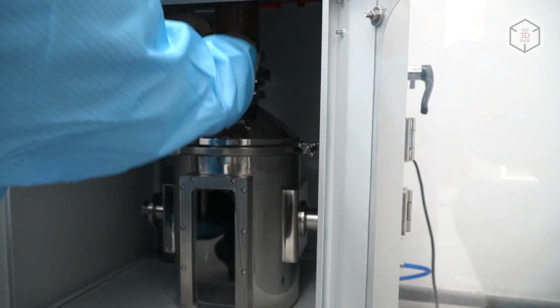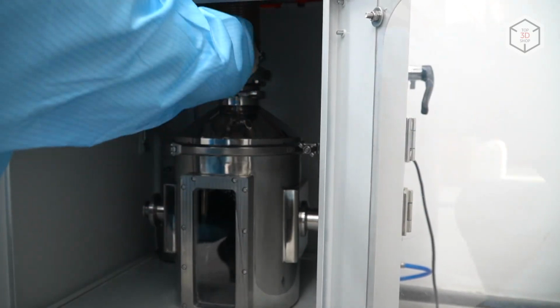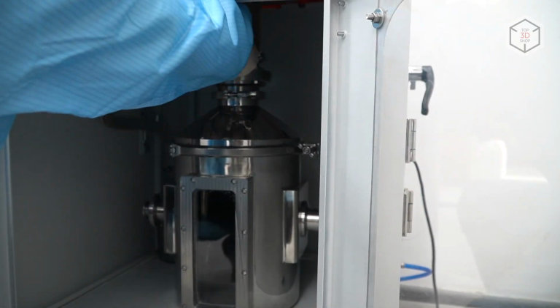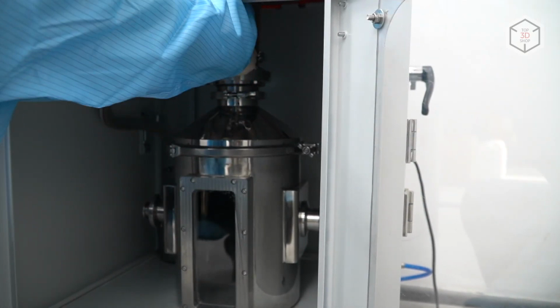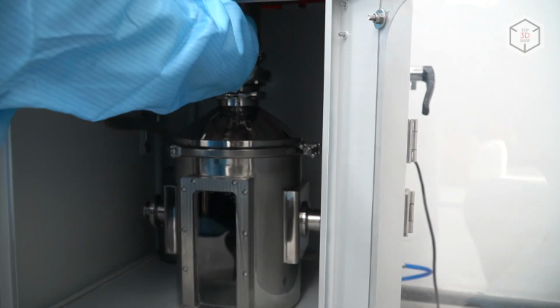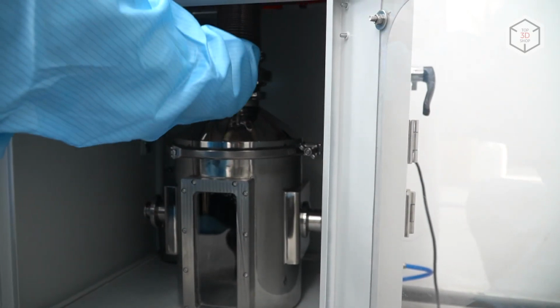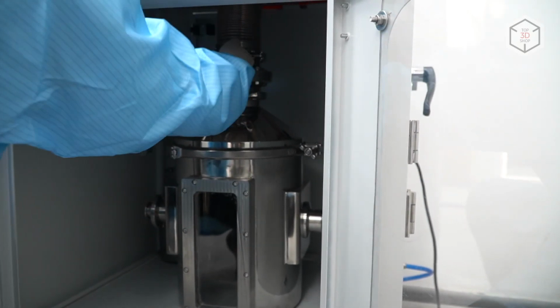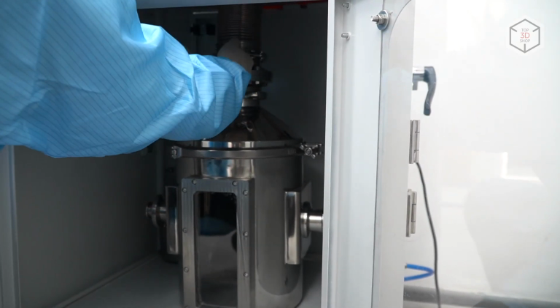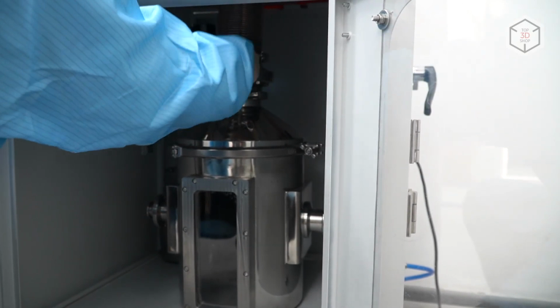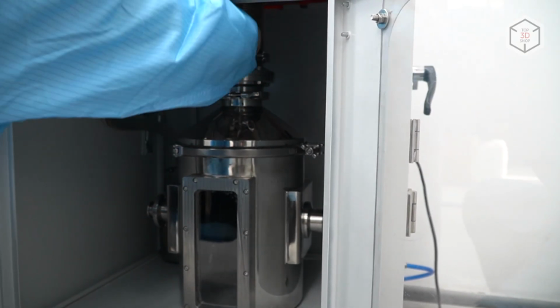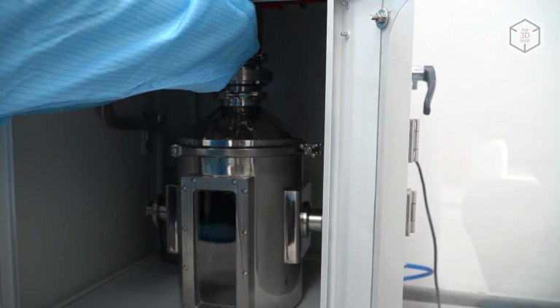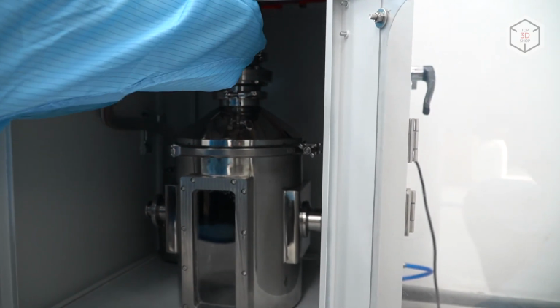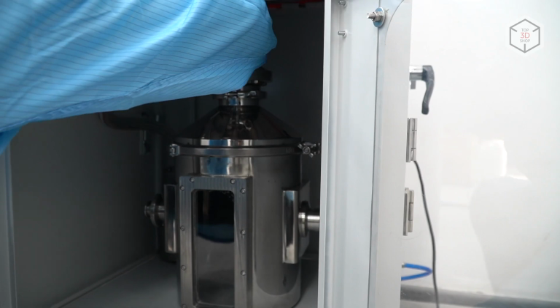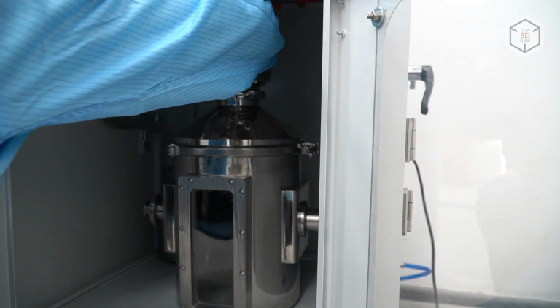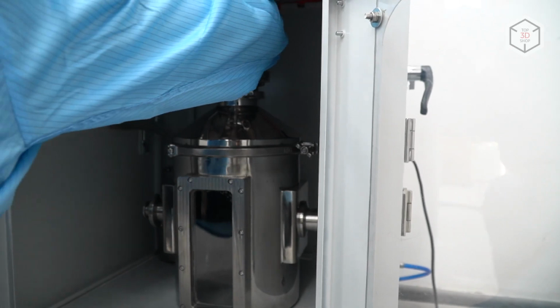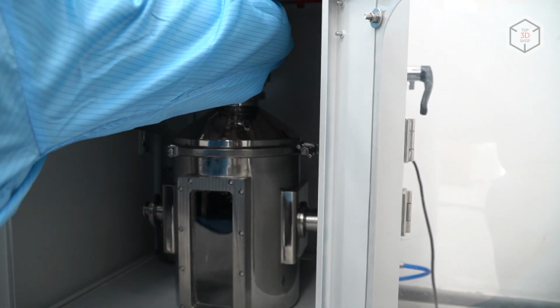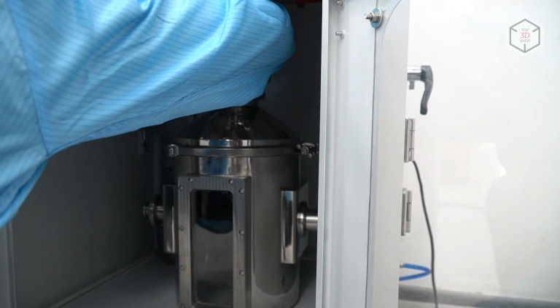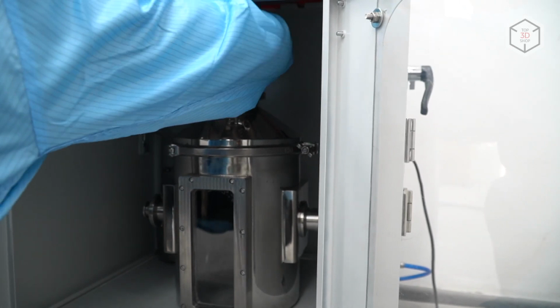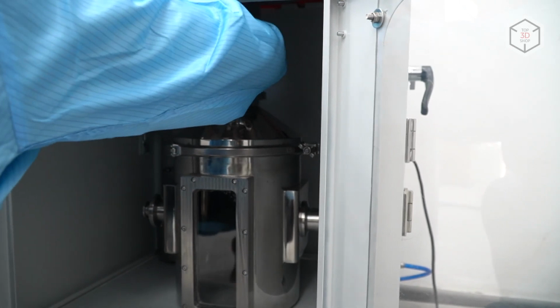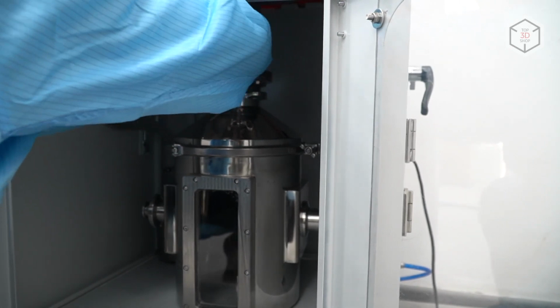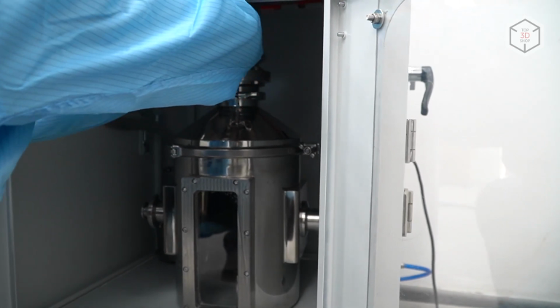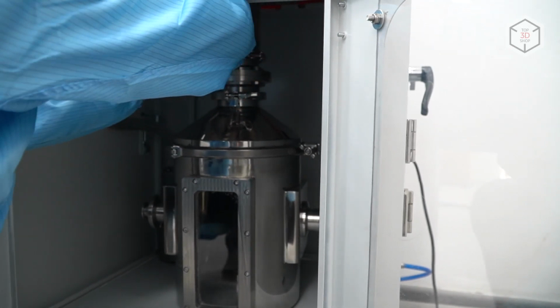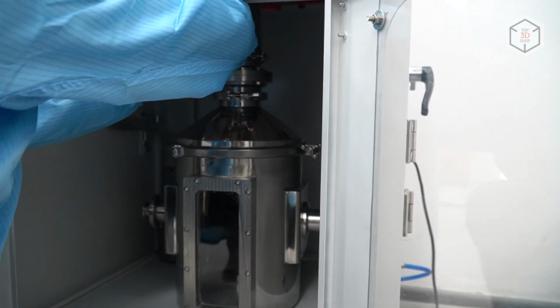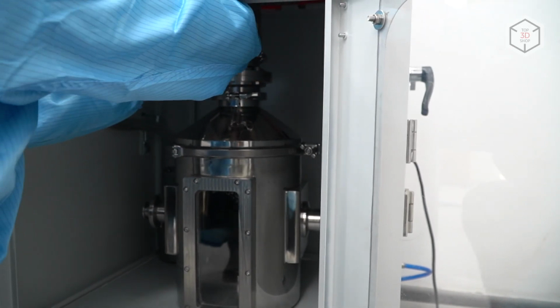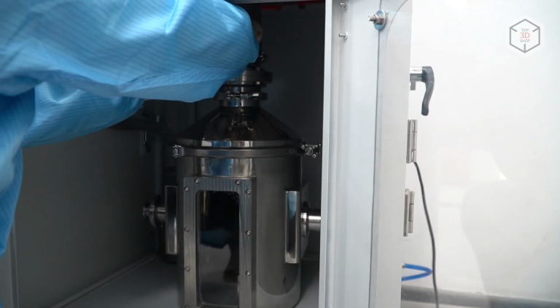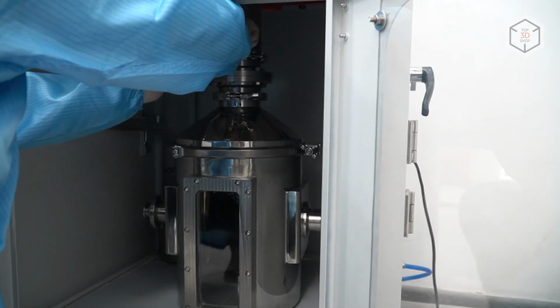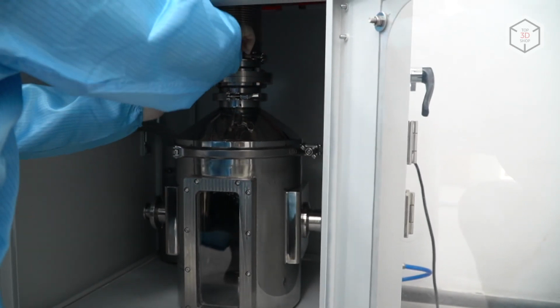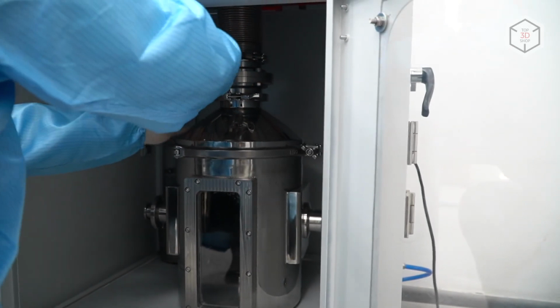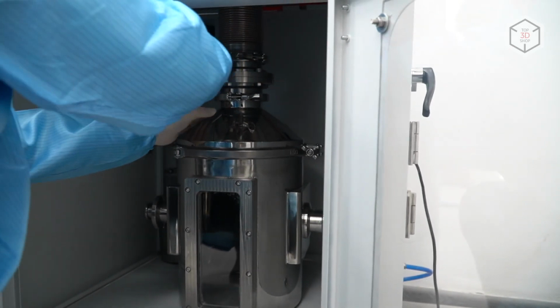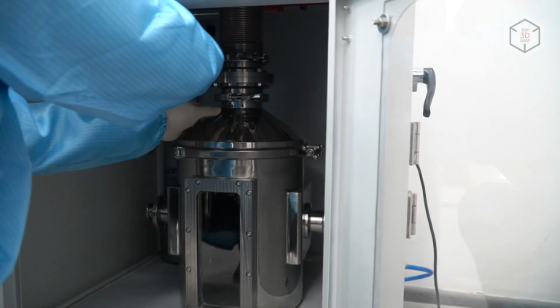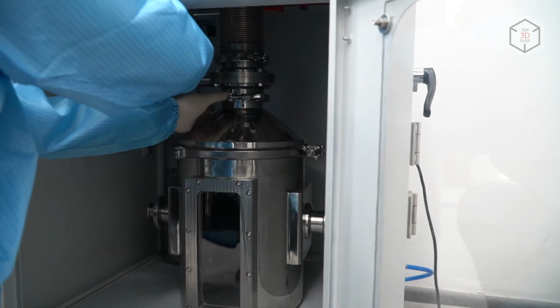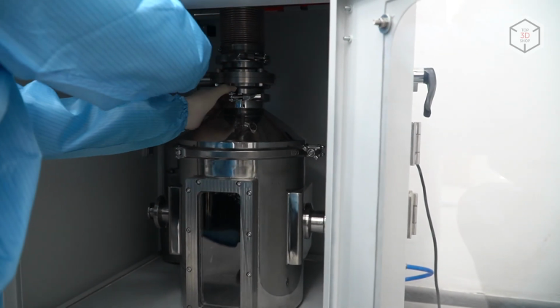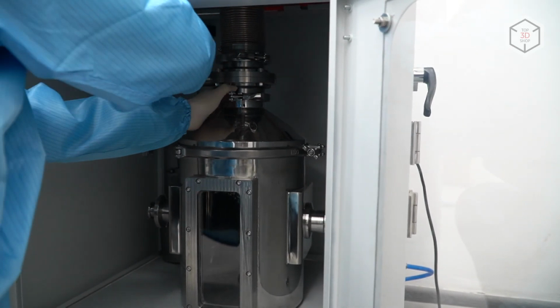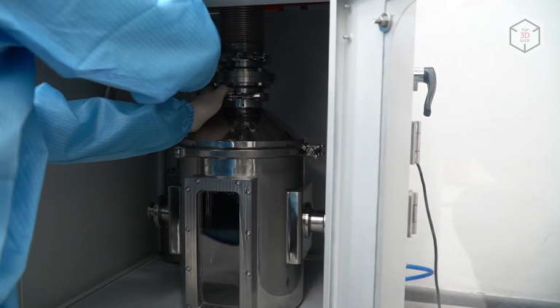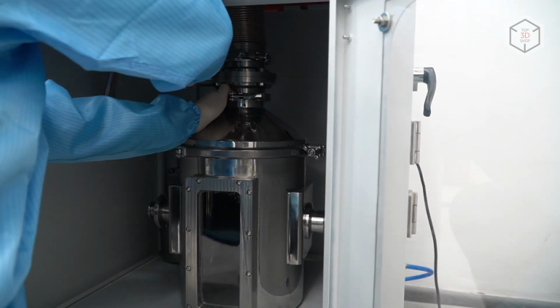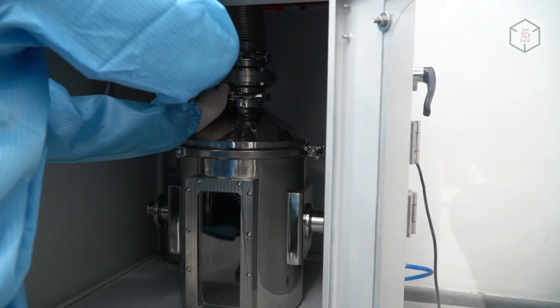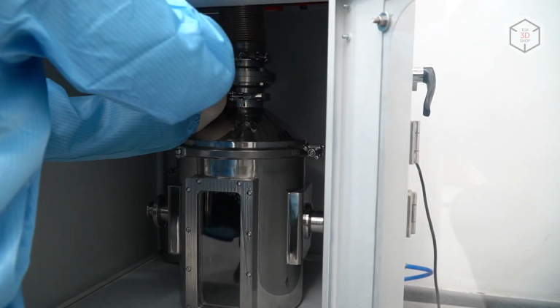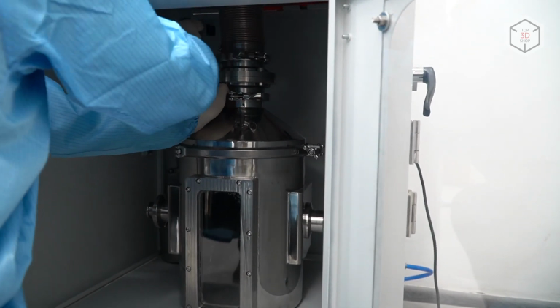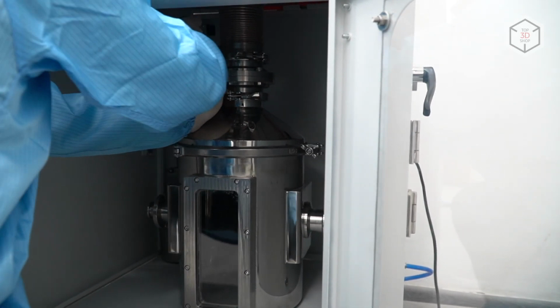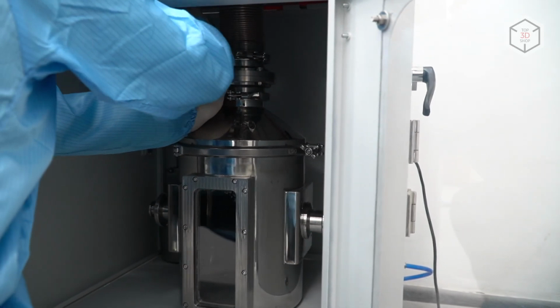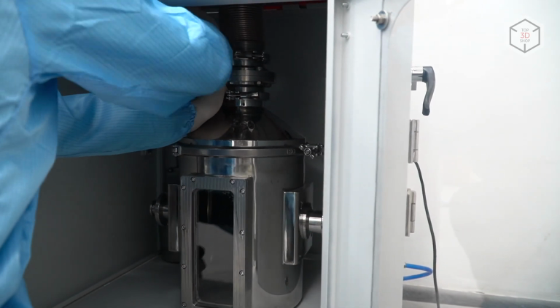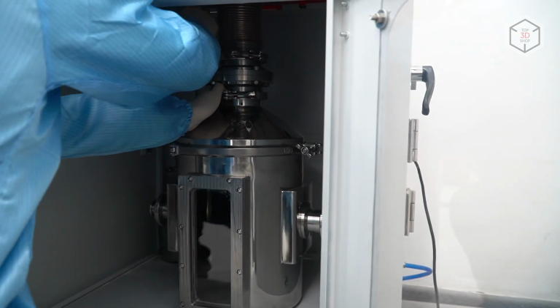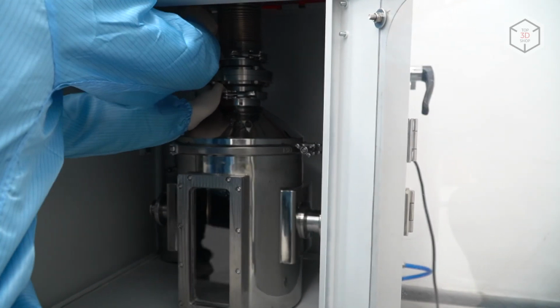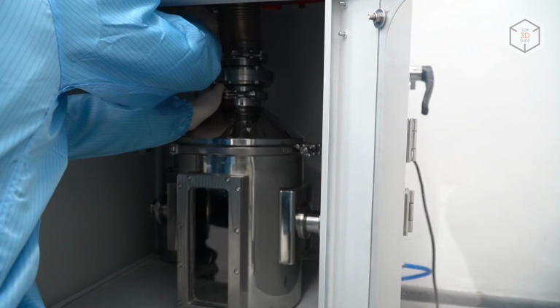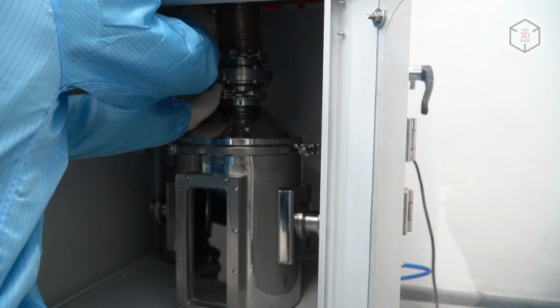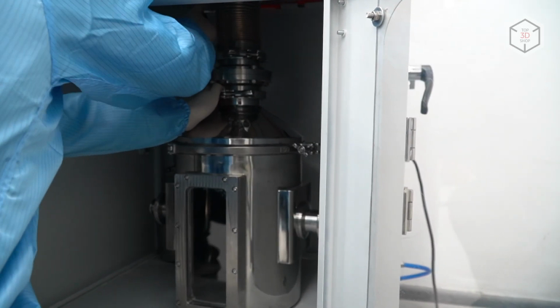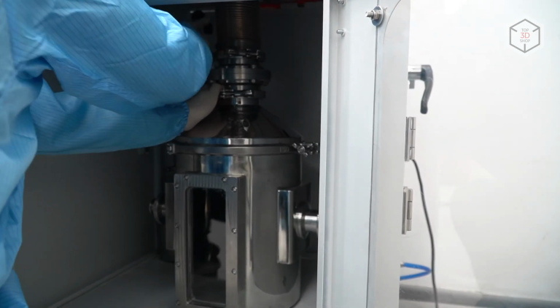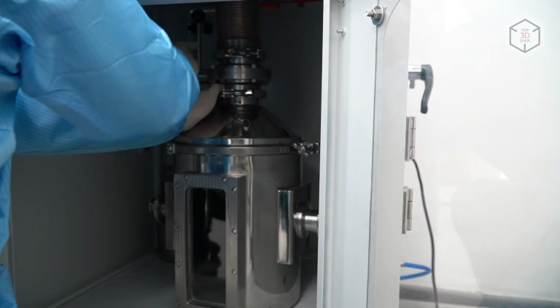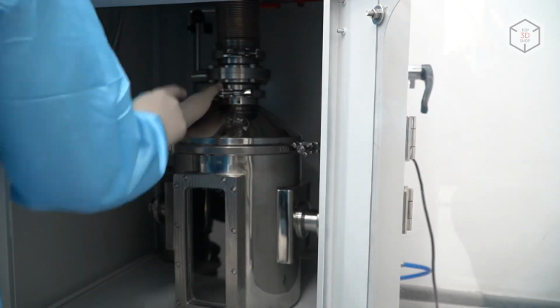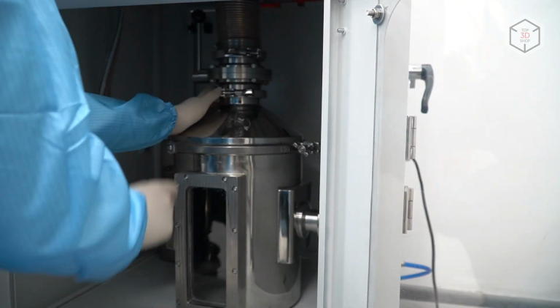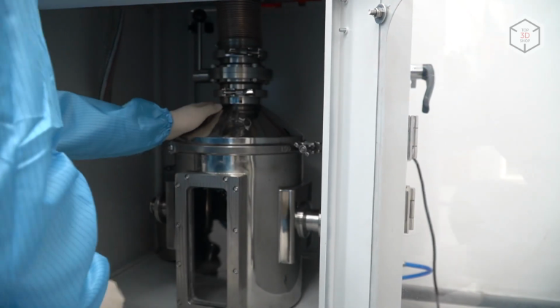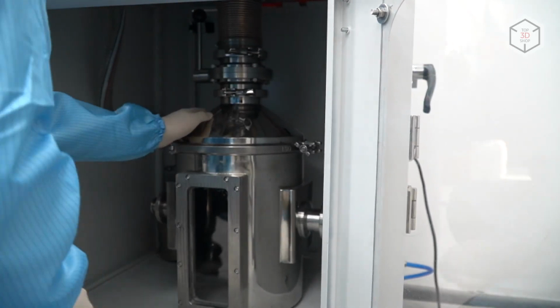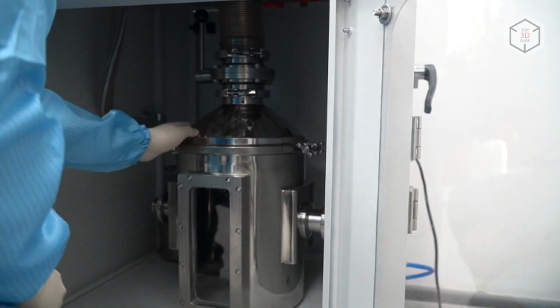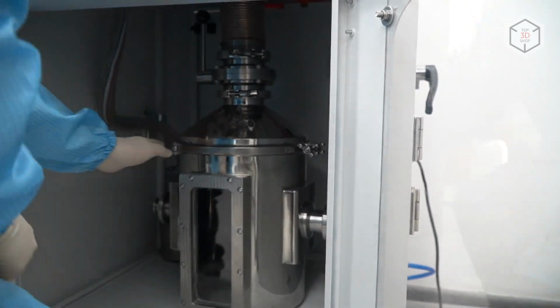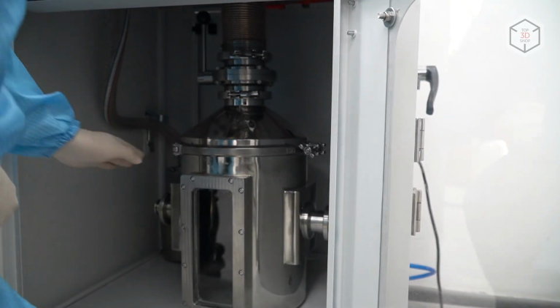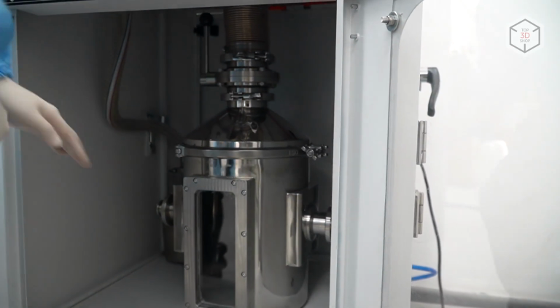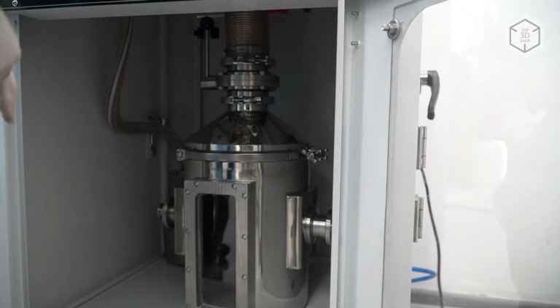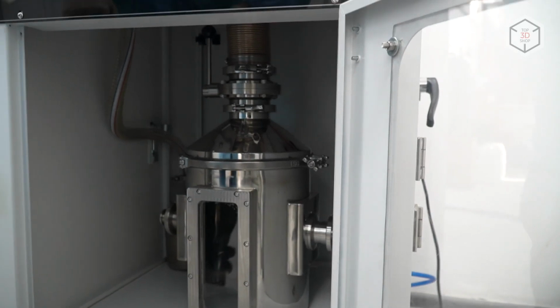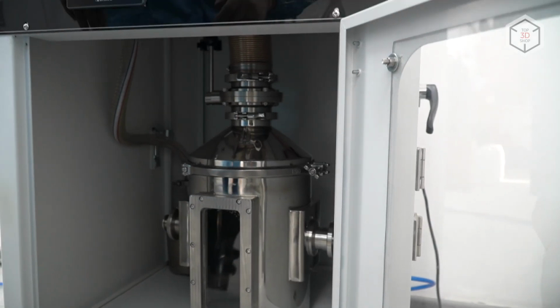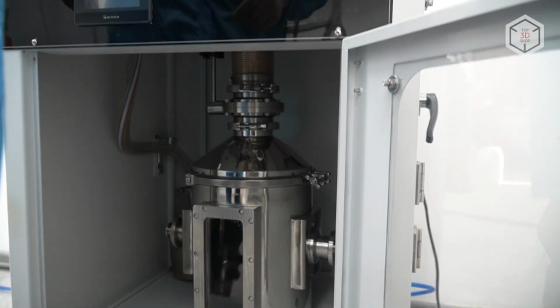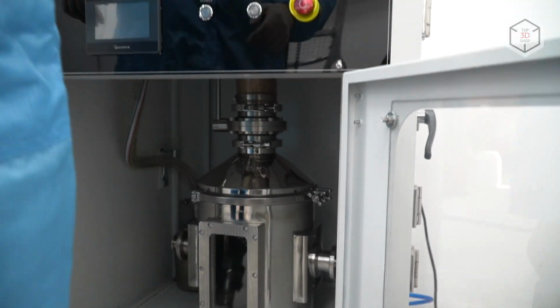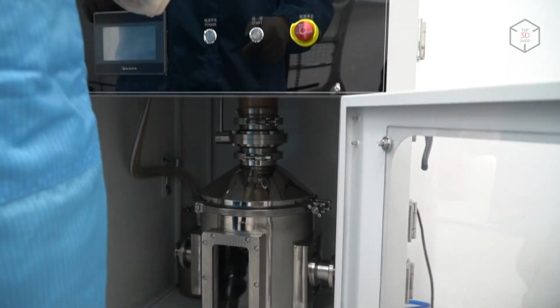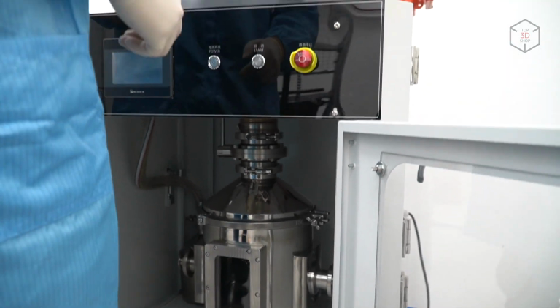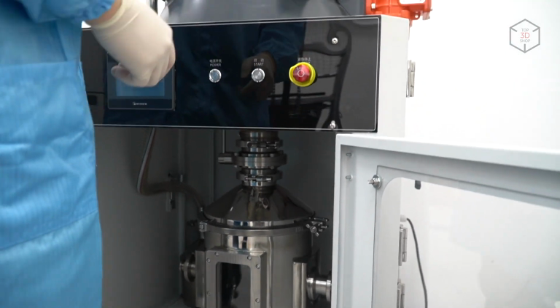The next step is we are connecting the container for the new clean powder with the tube.